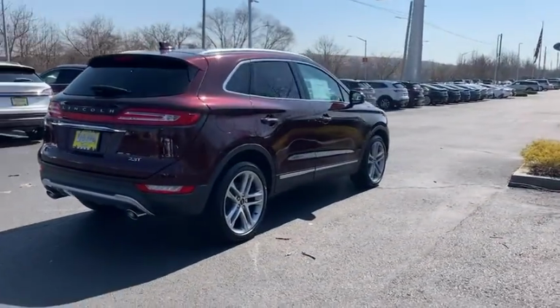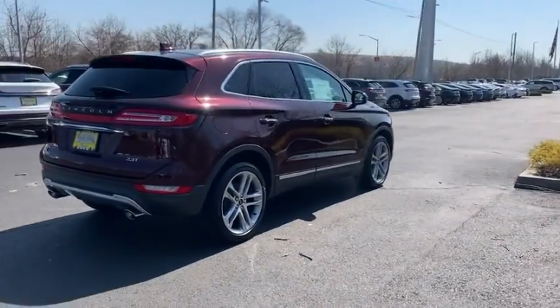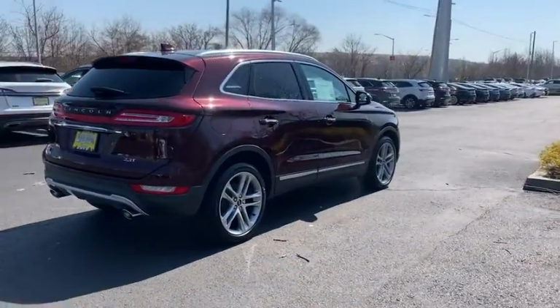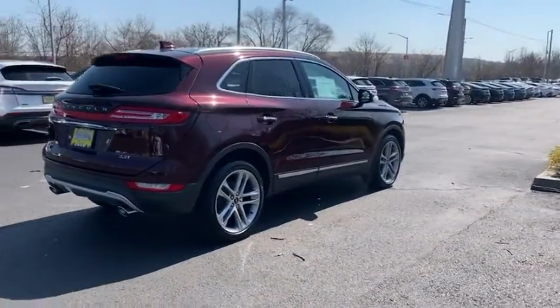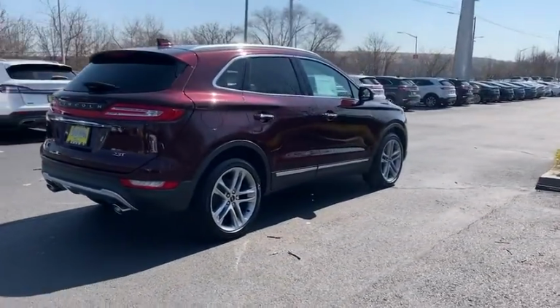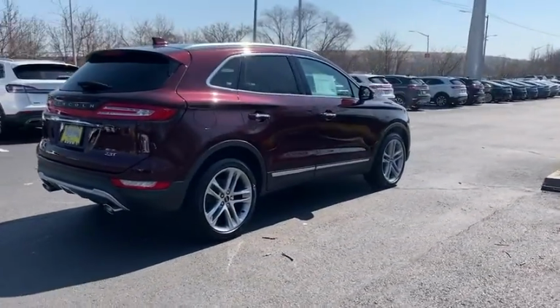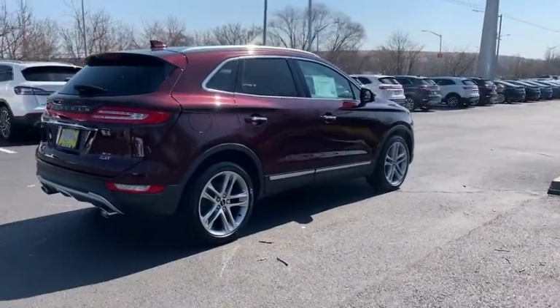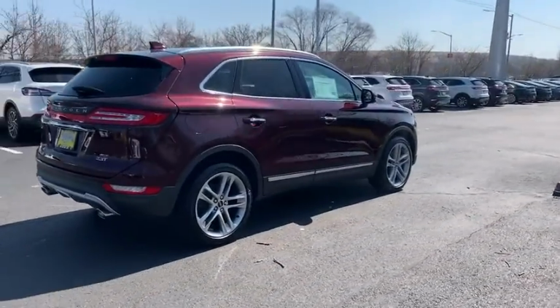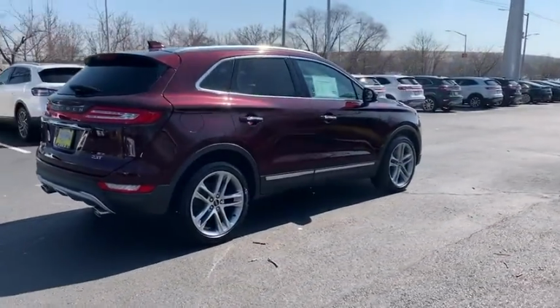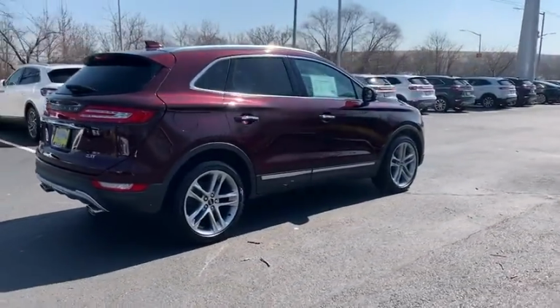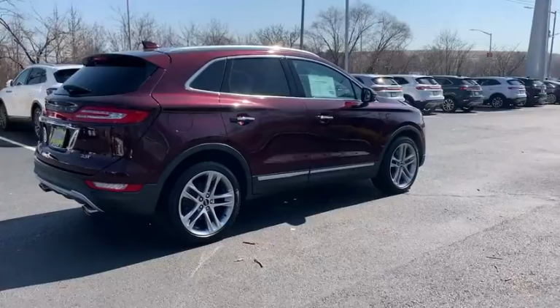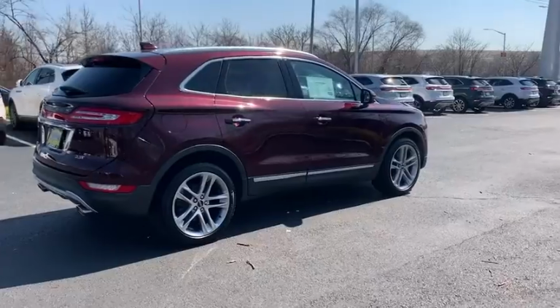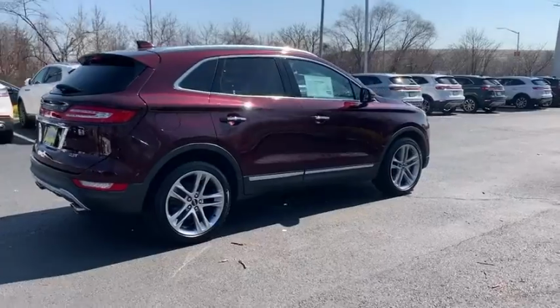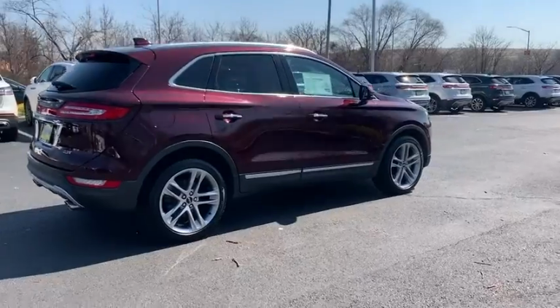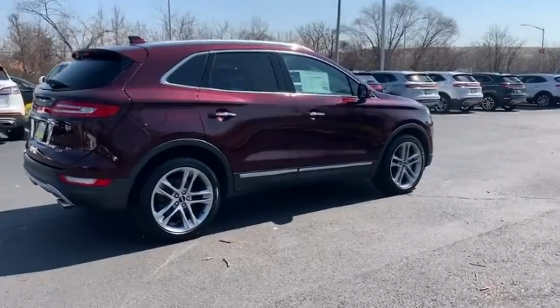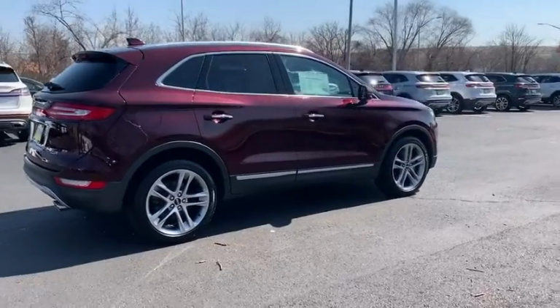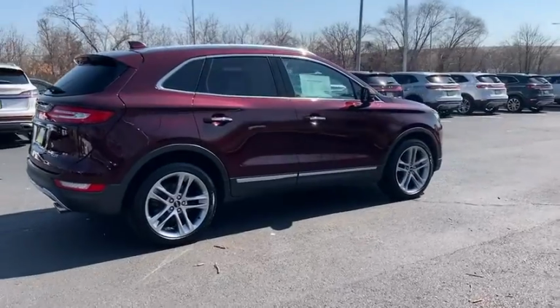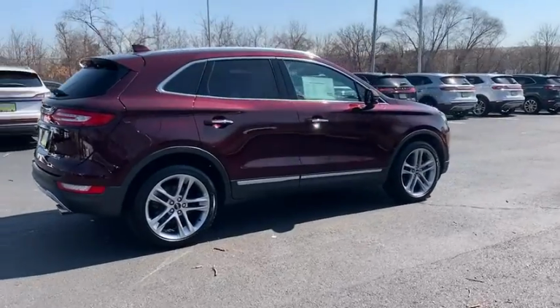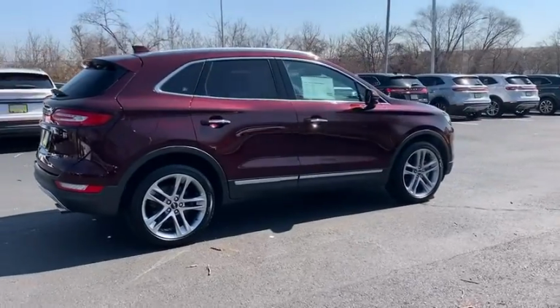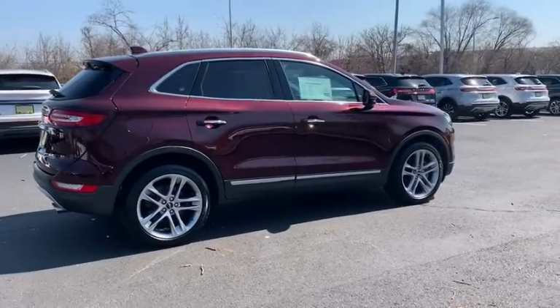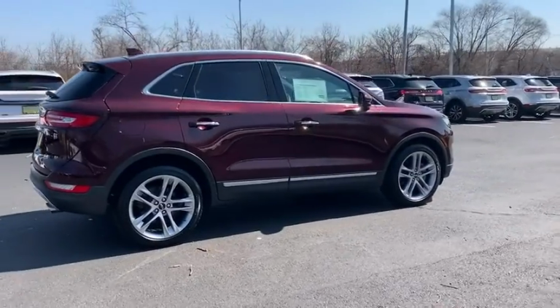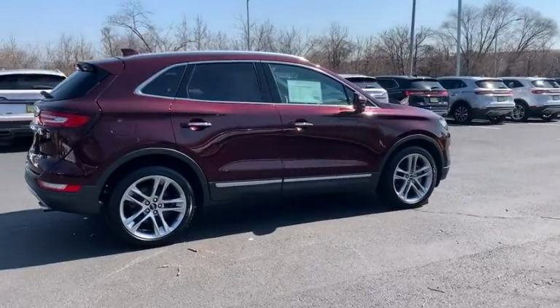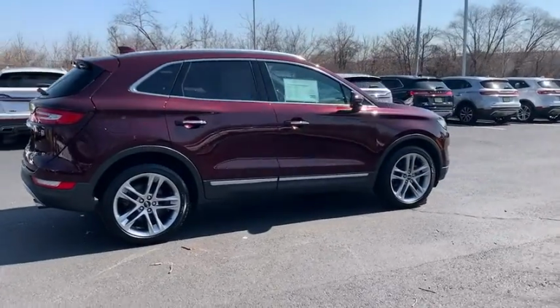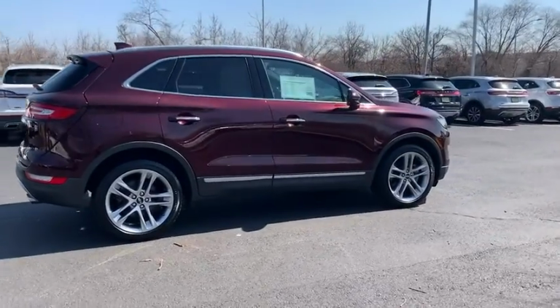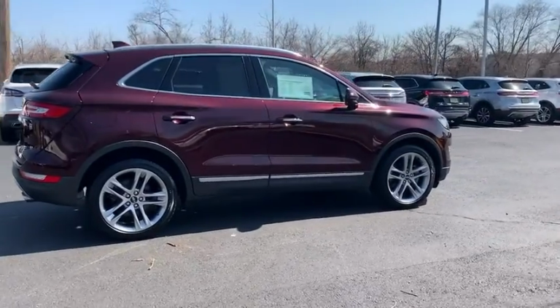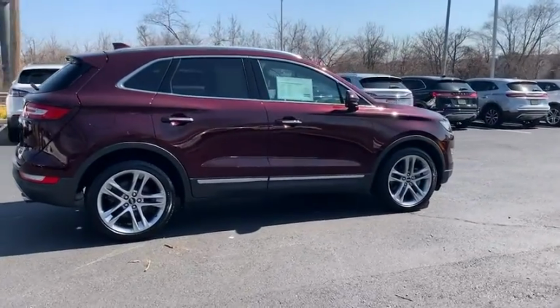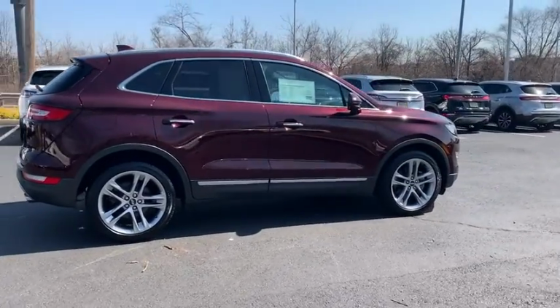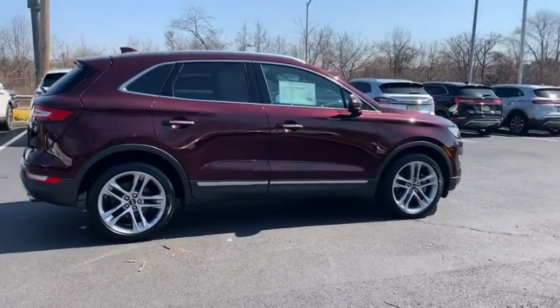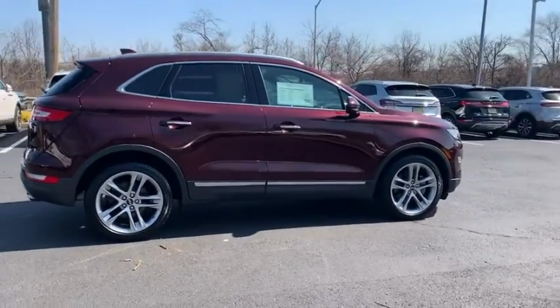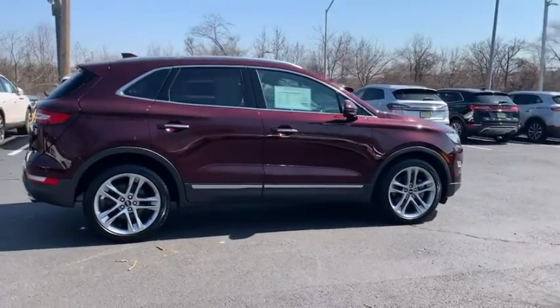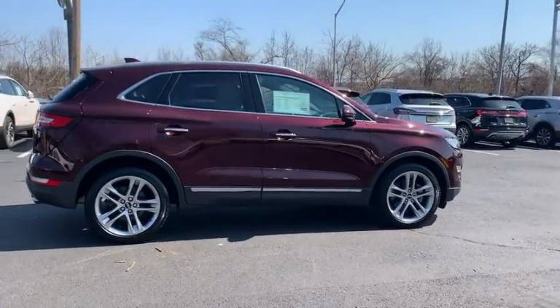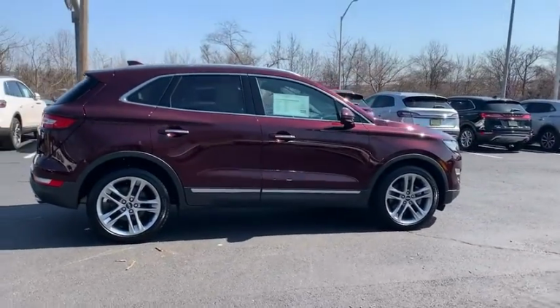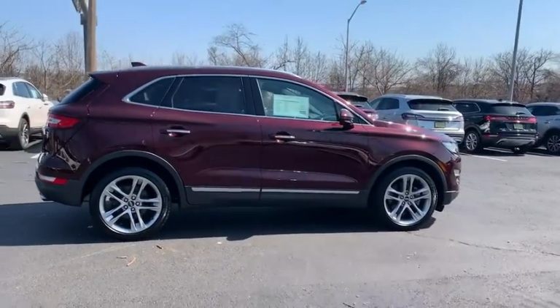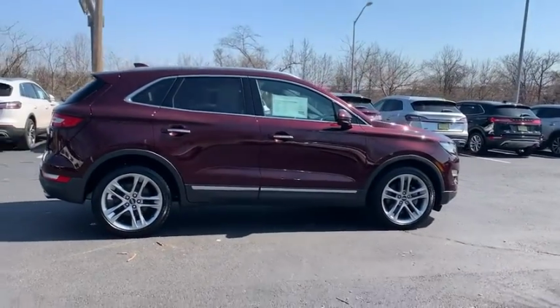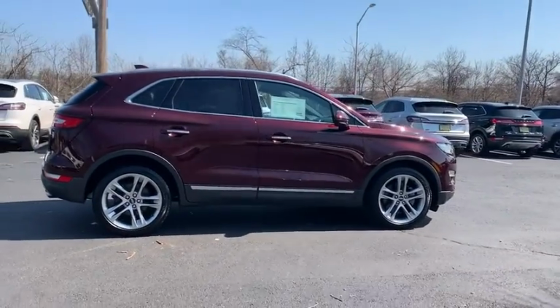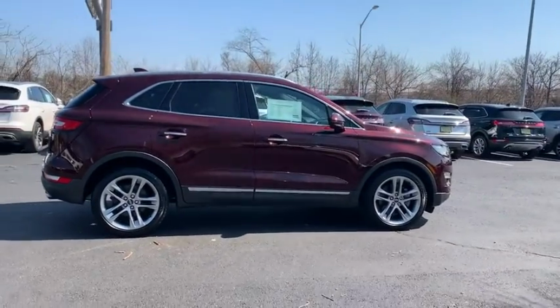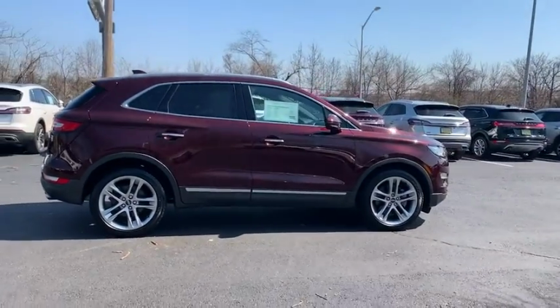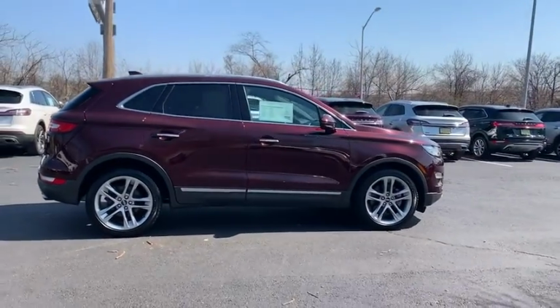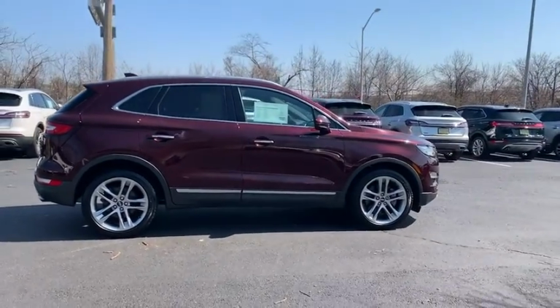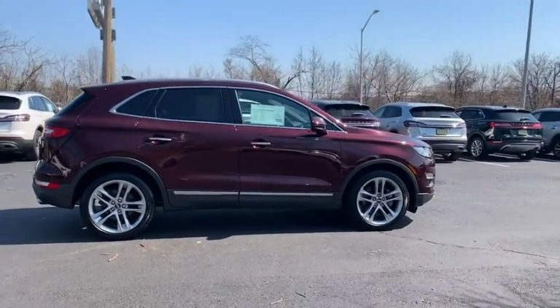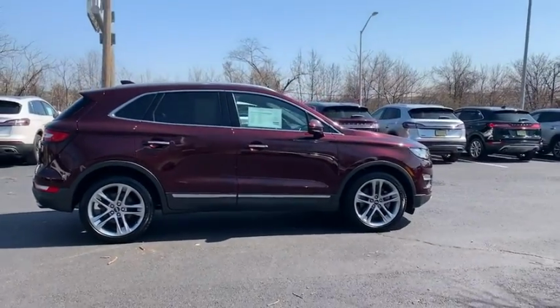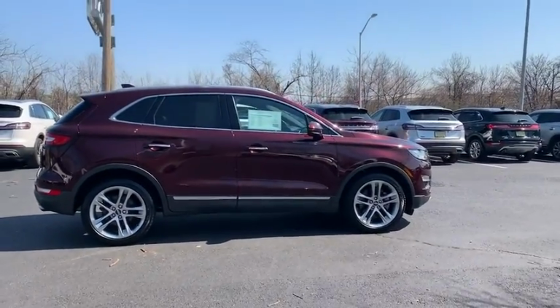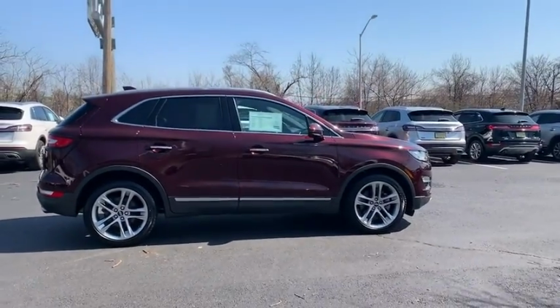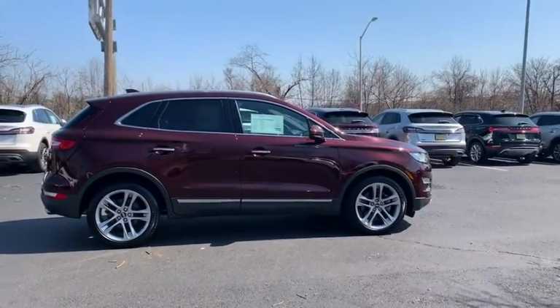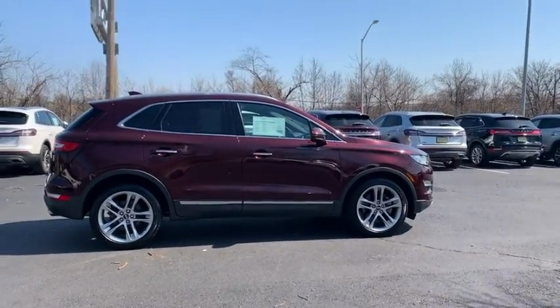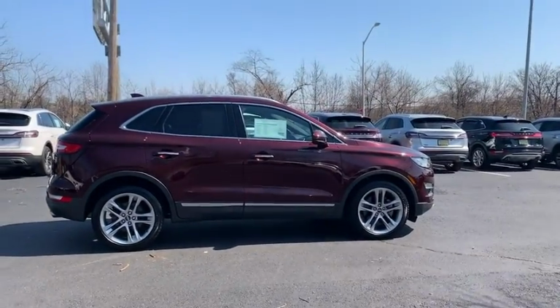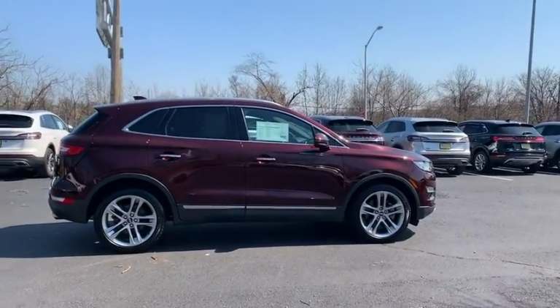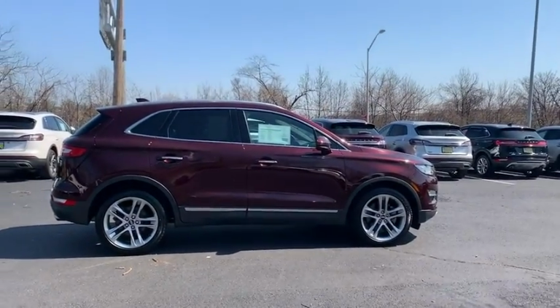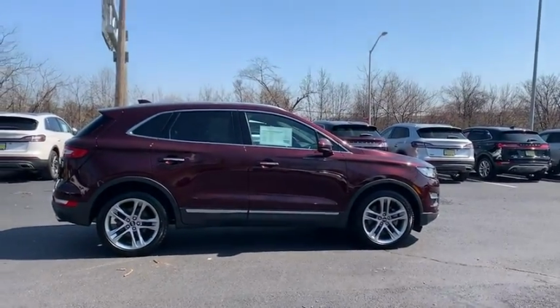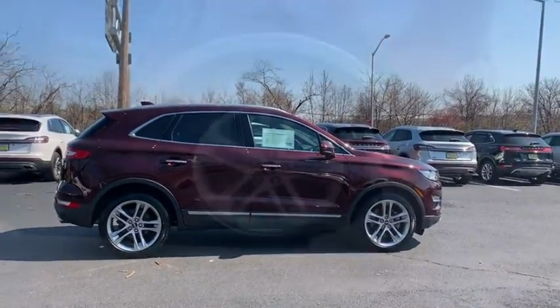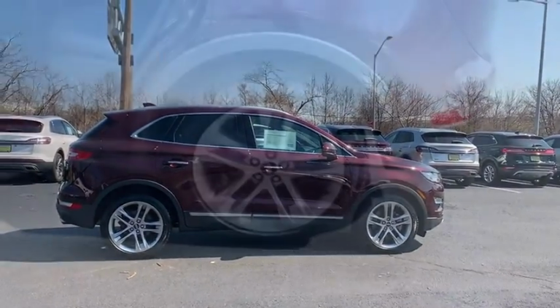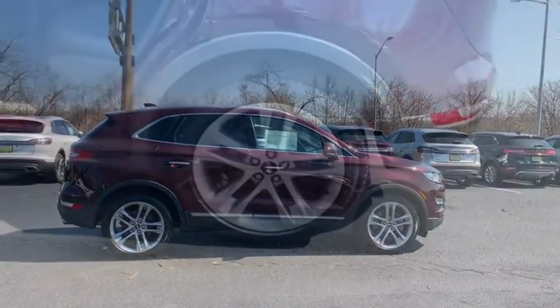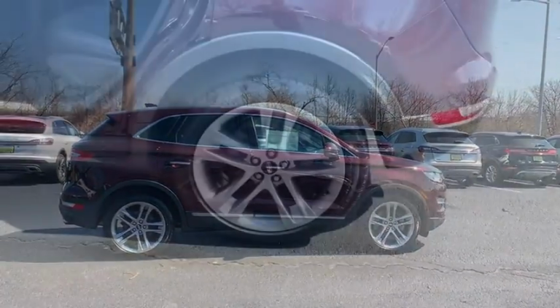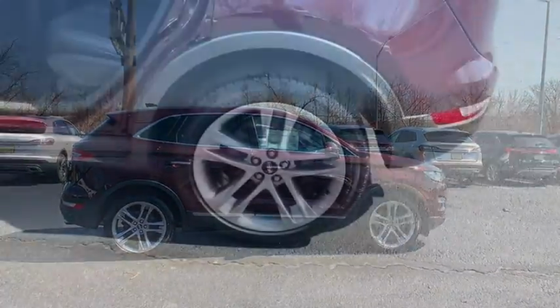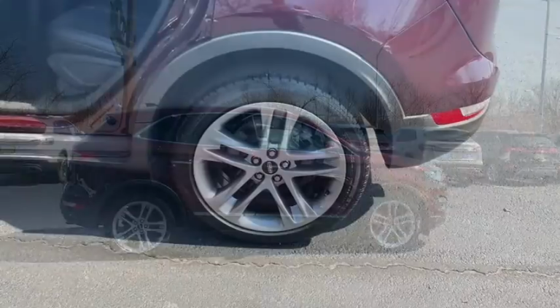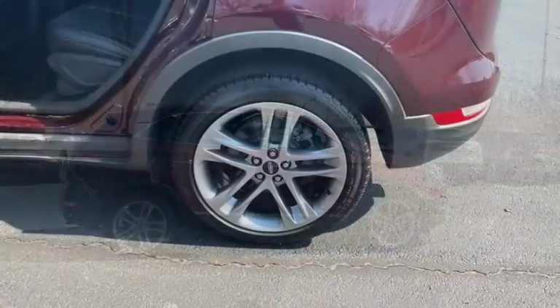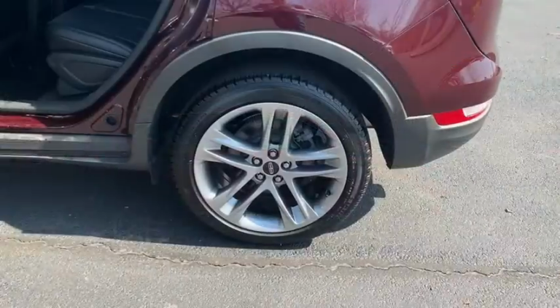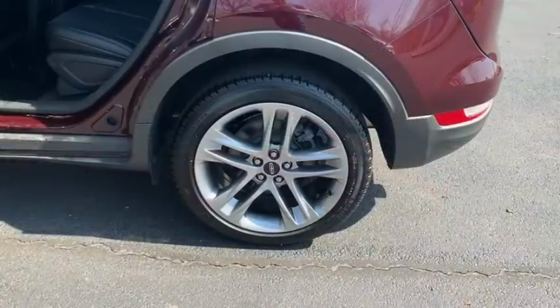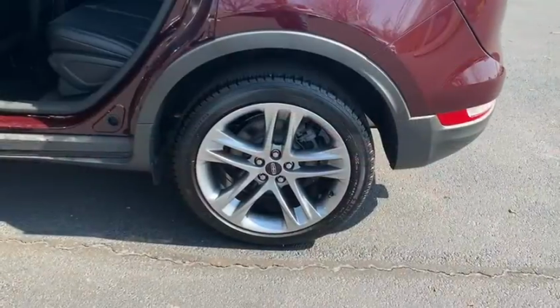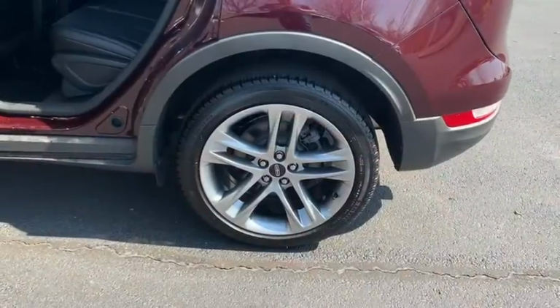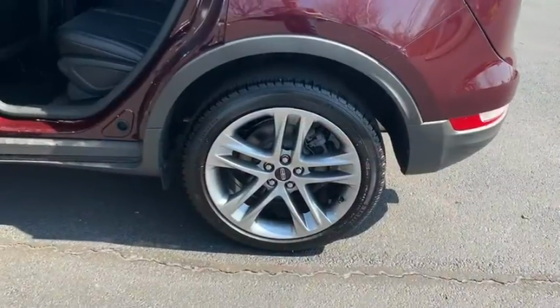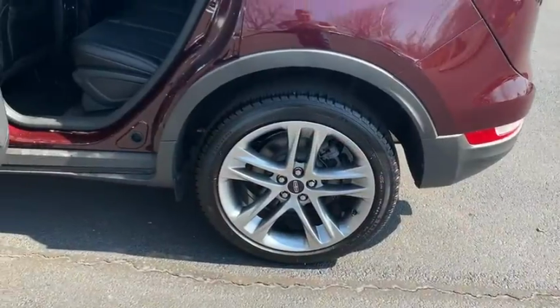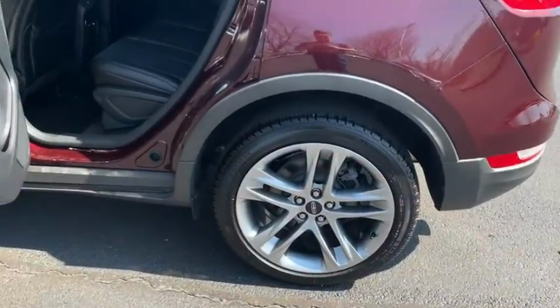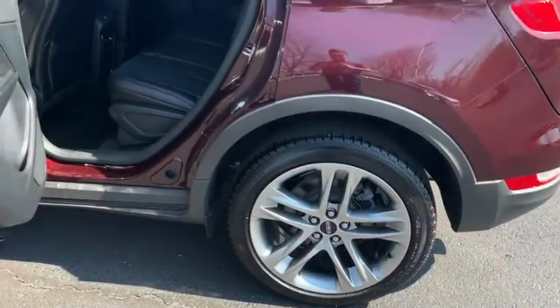Power liftgate, traction control, power passenger seat, navigation system, dual airbags, power steering, alloy wheels.